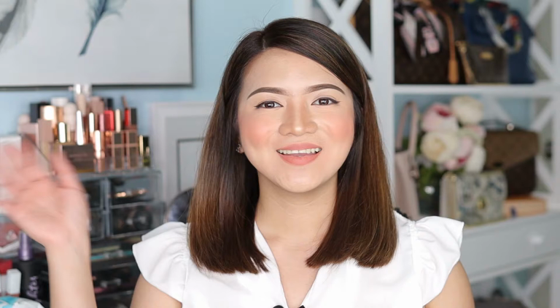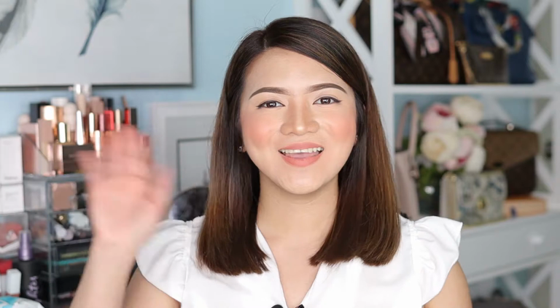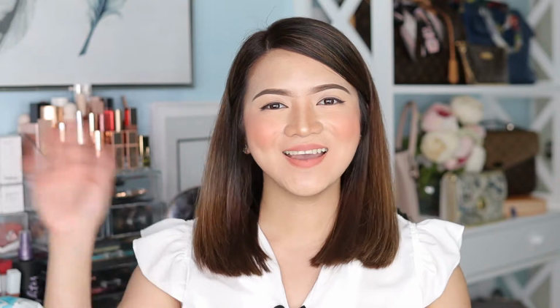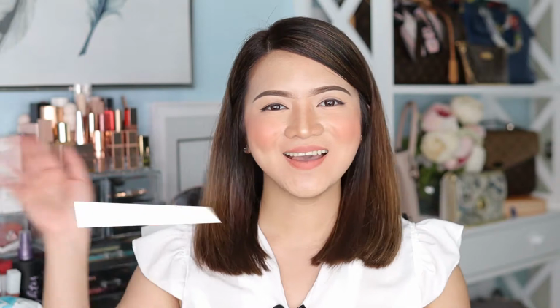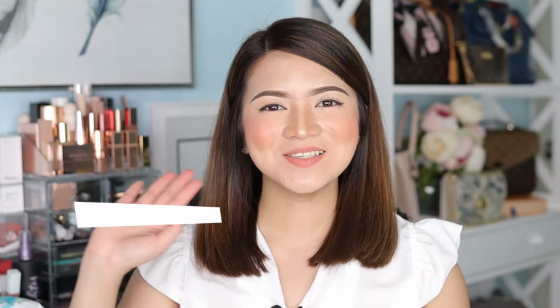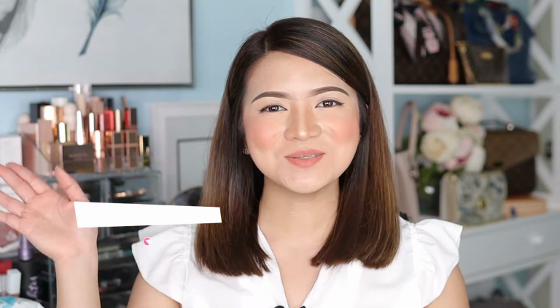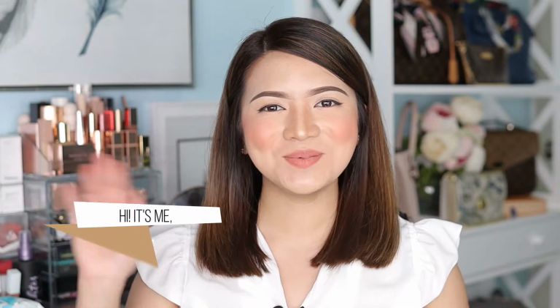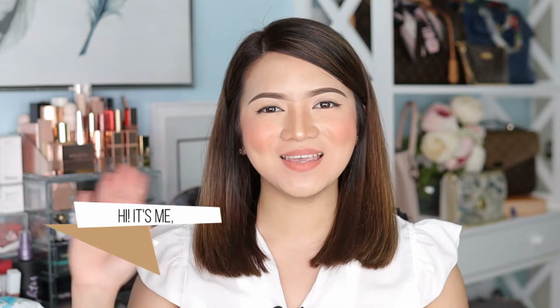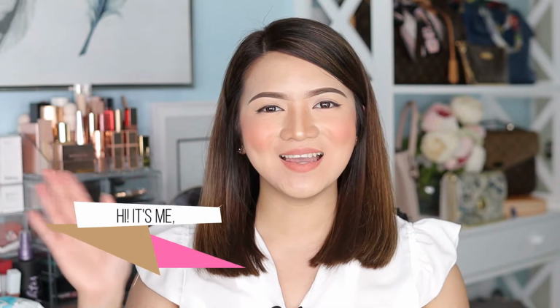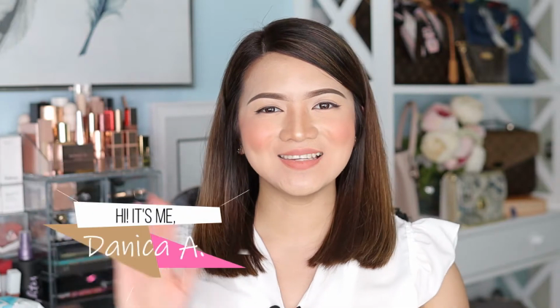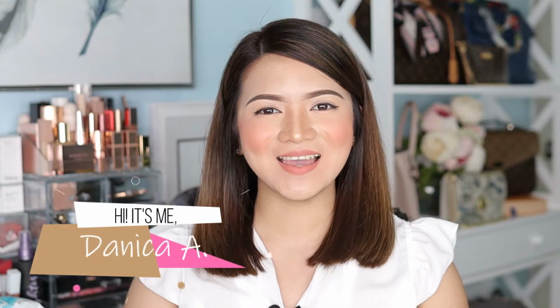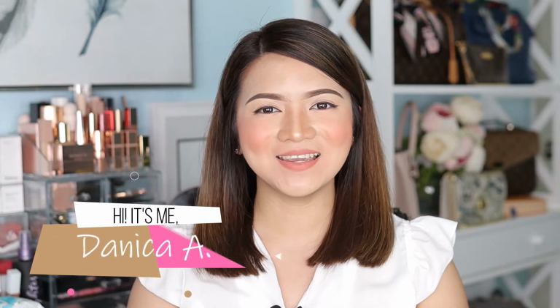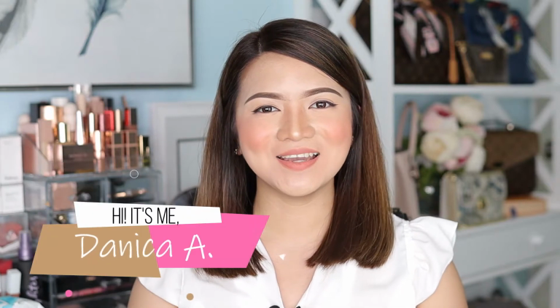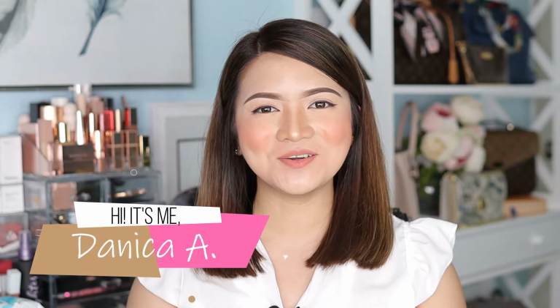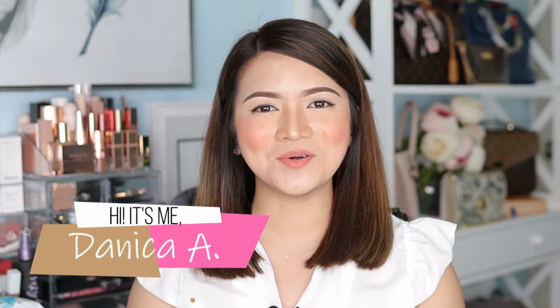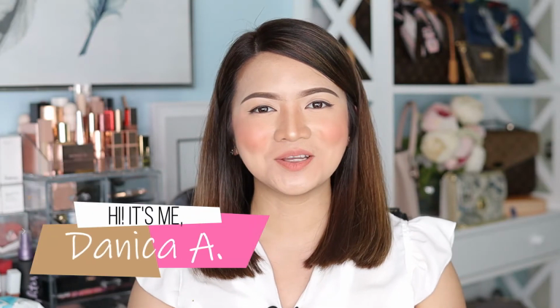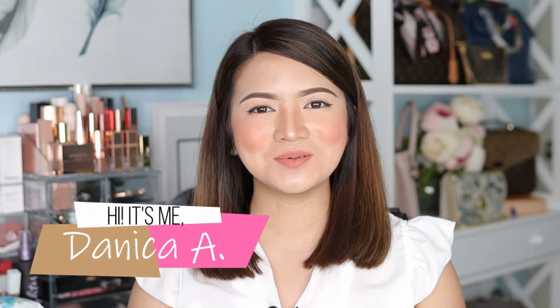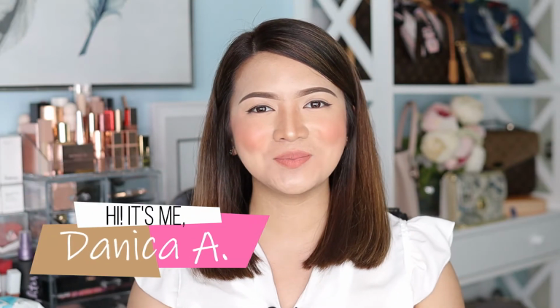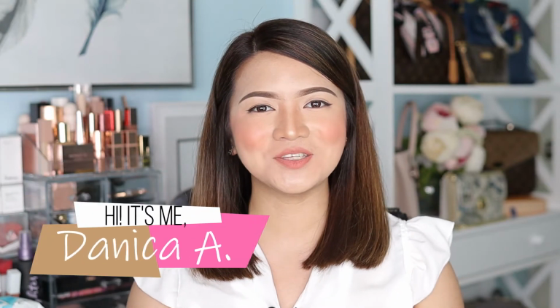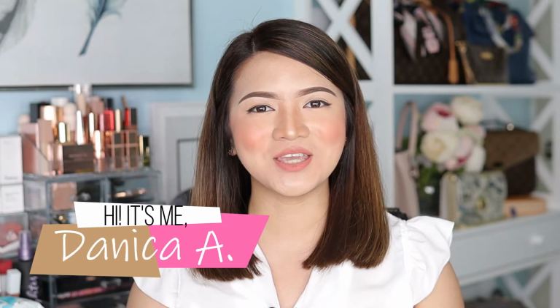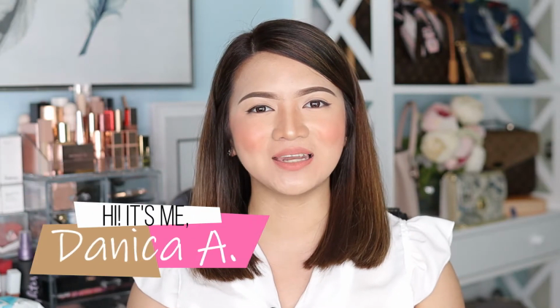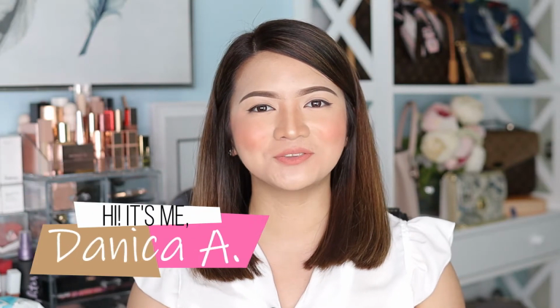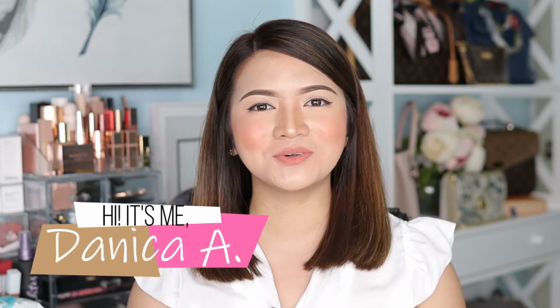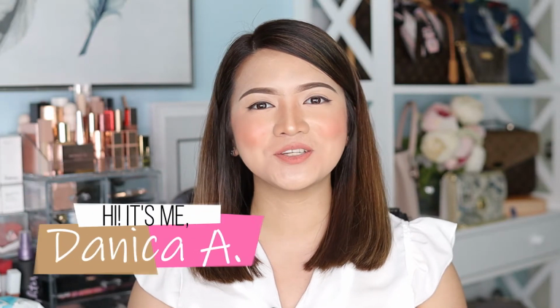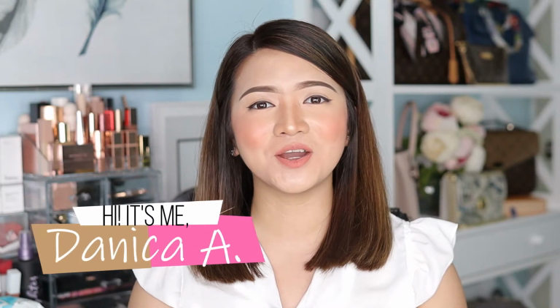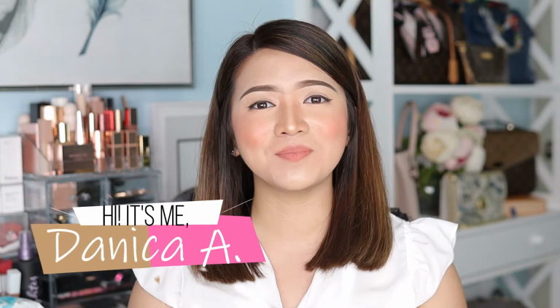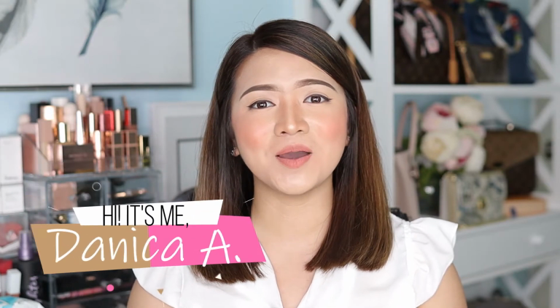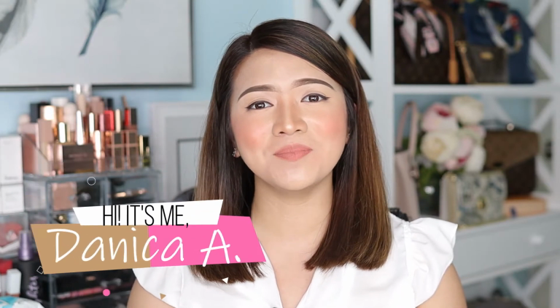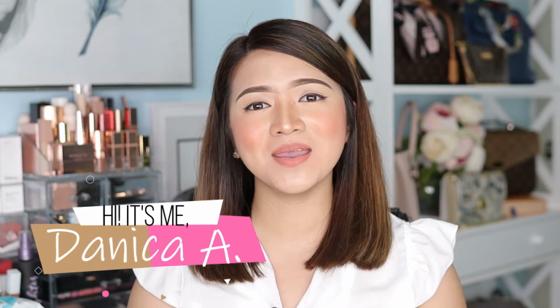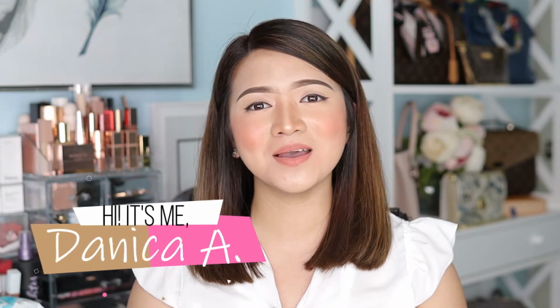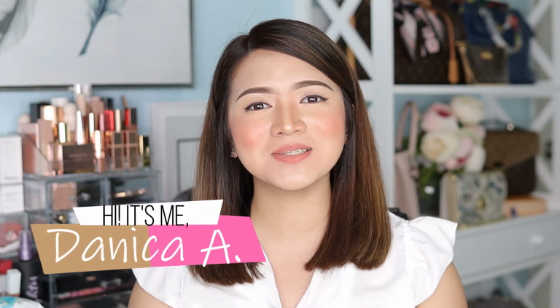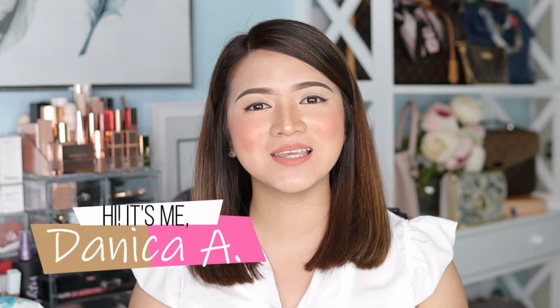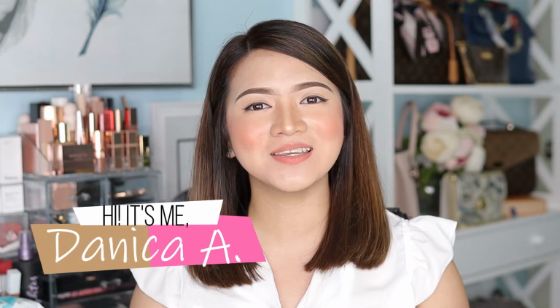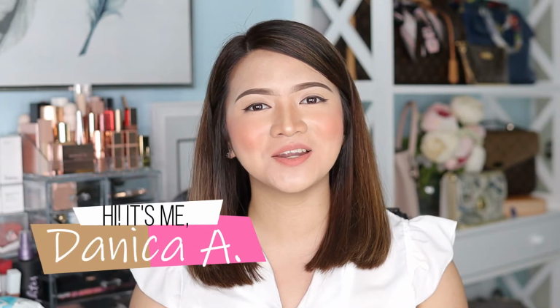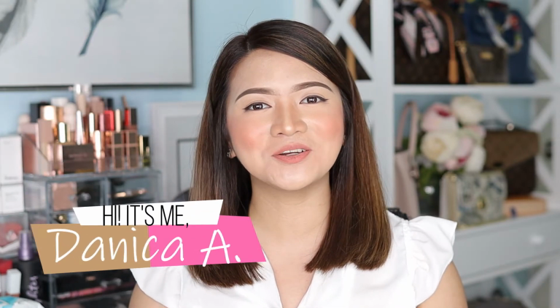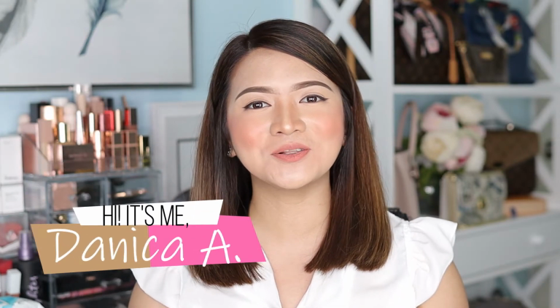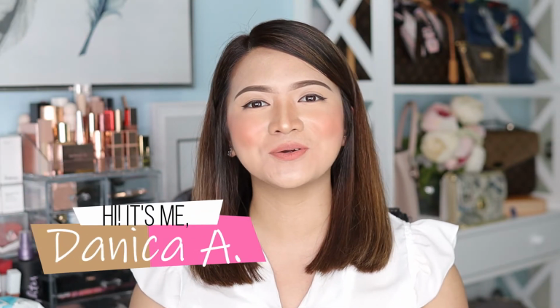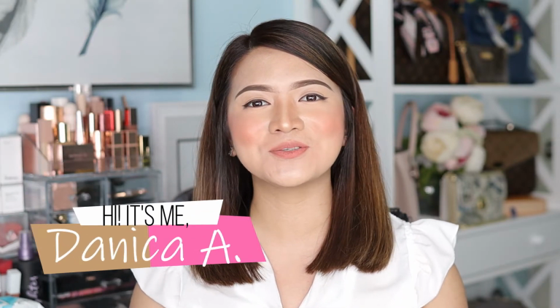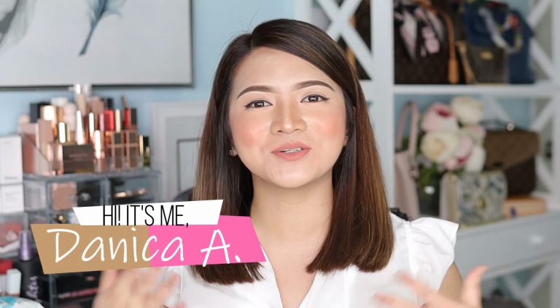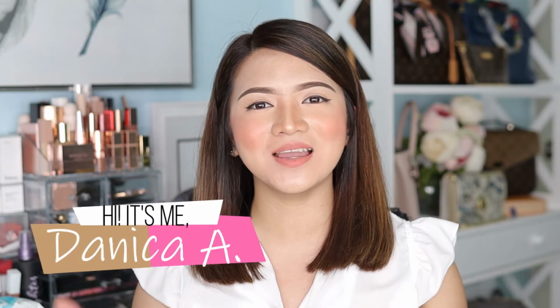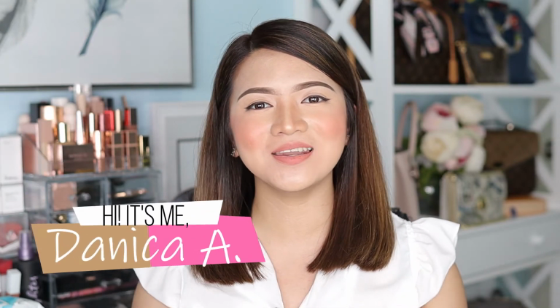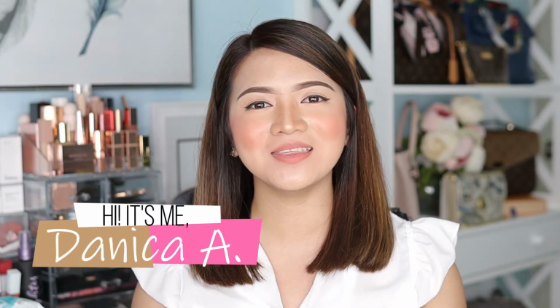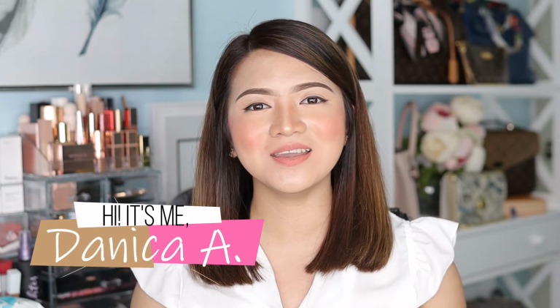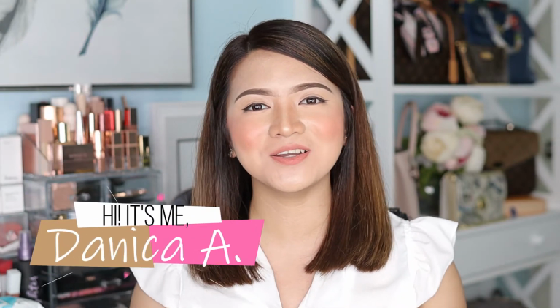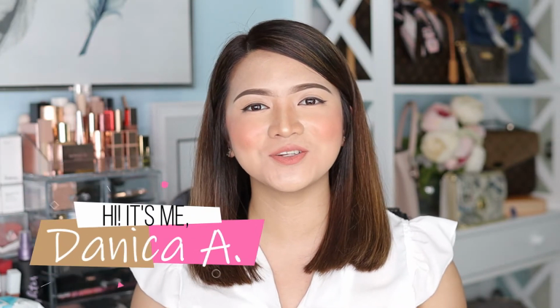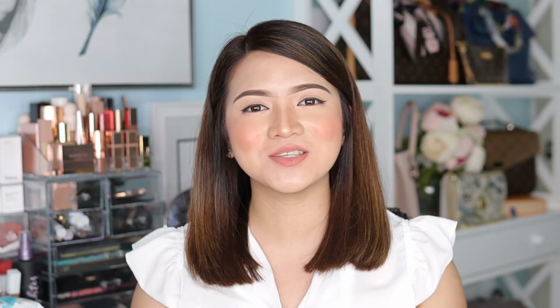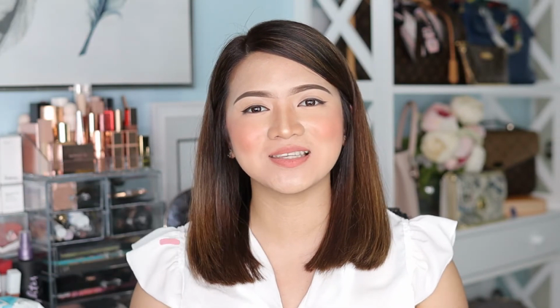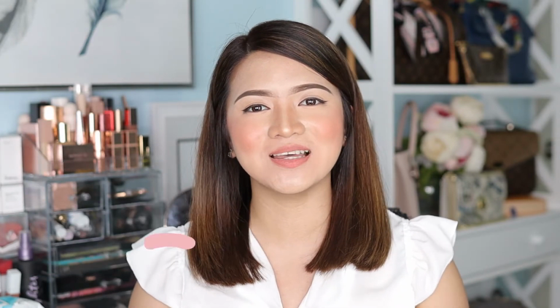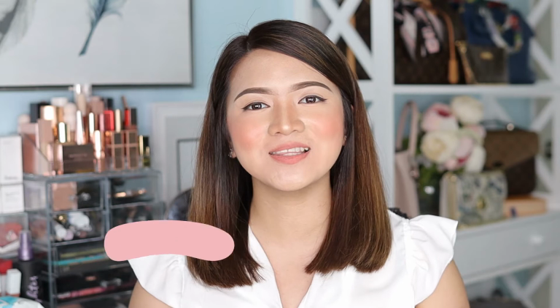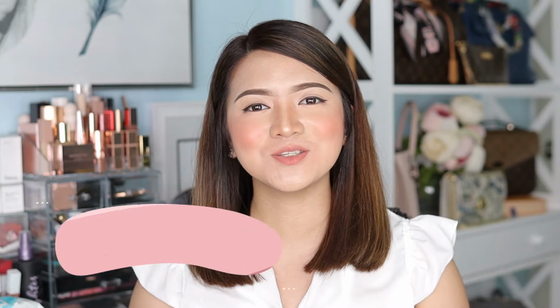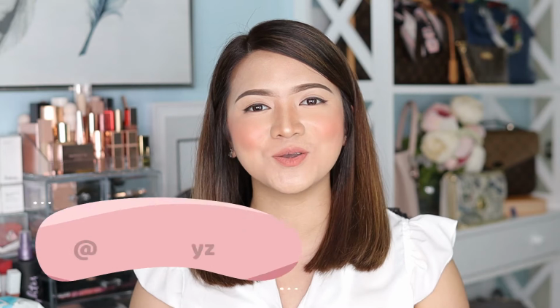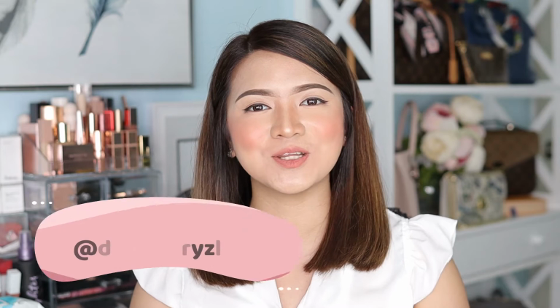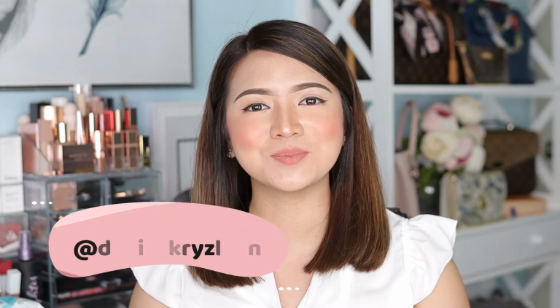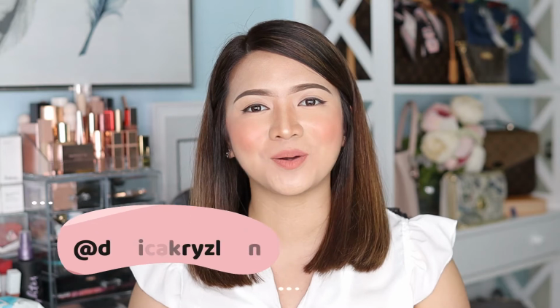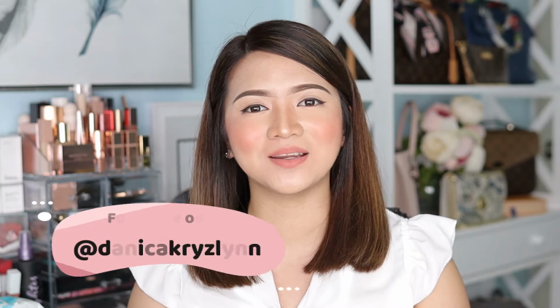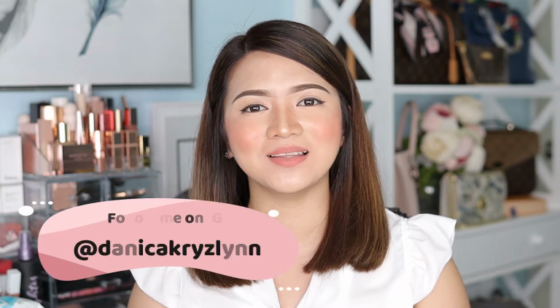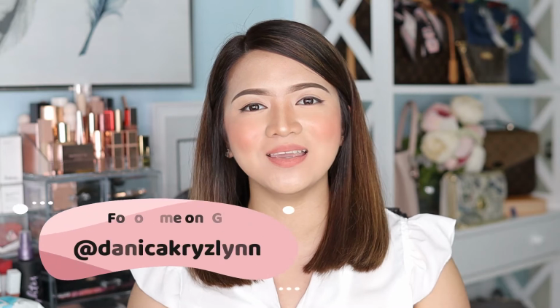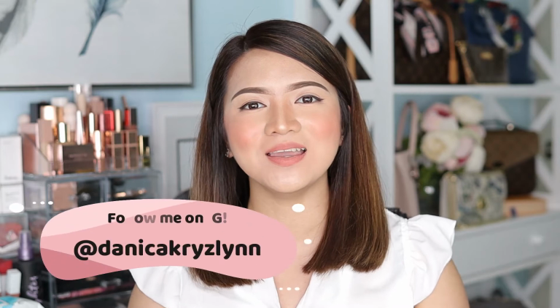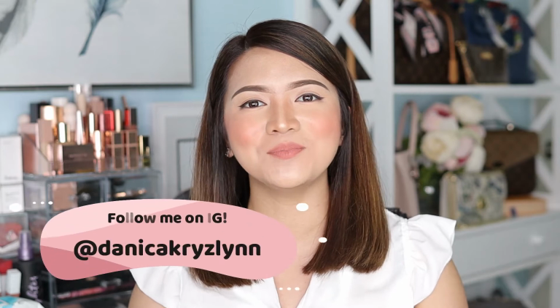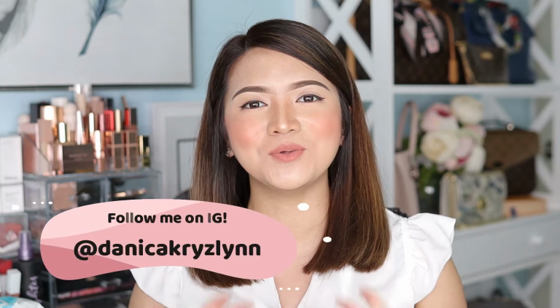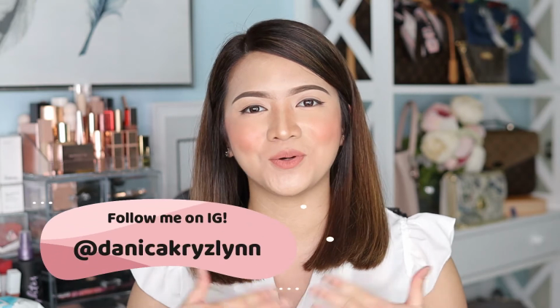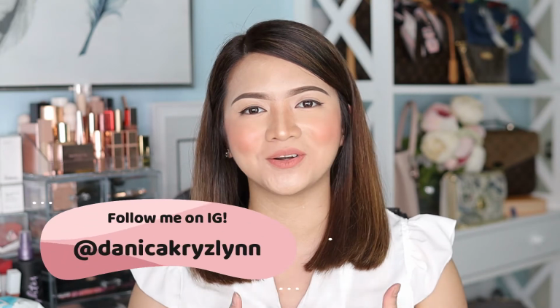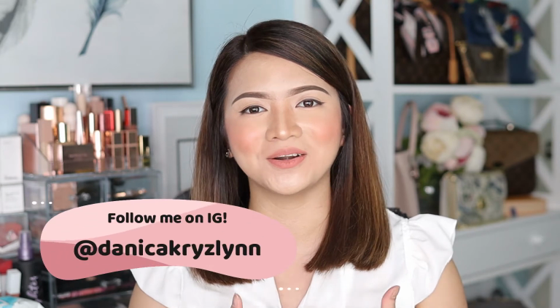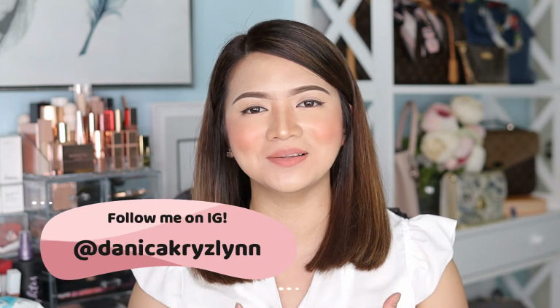Hey guys, it's me again, Danica, and welcome to my channel where I talk about makeup, skincare, and clothes, or anything under the sun that's good and sparkly. I'm your girl.